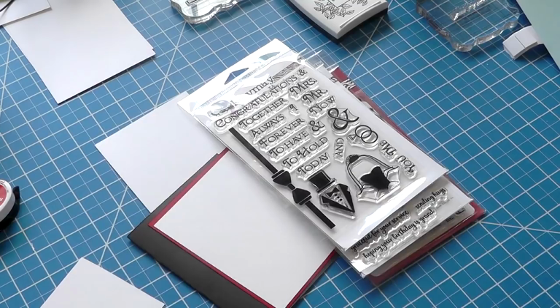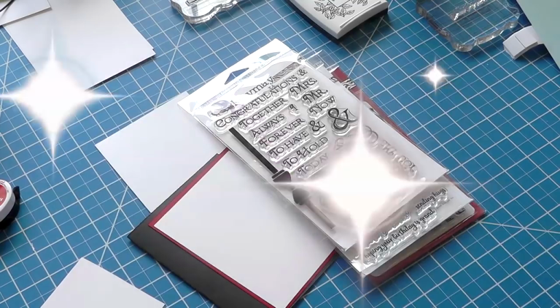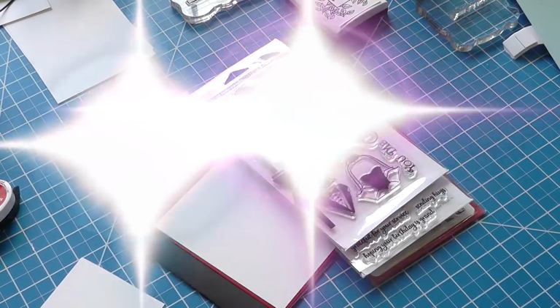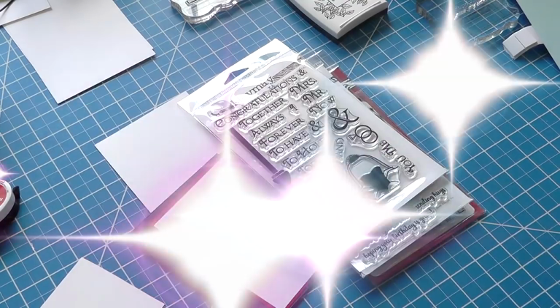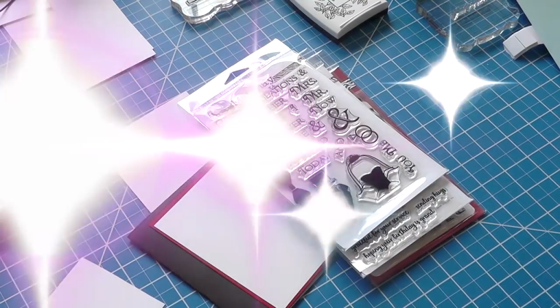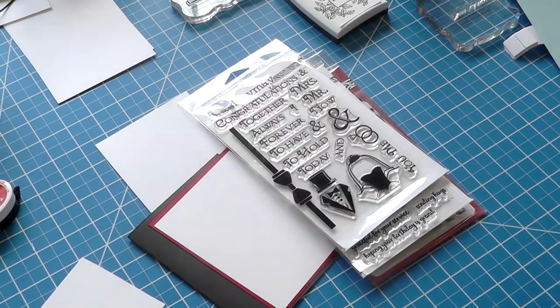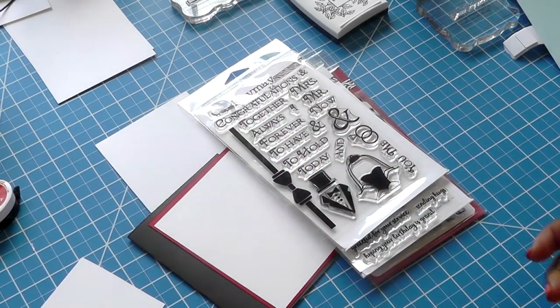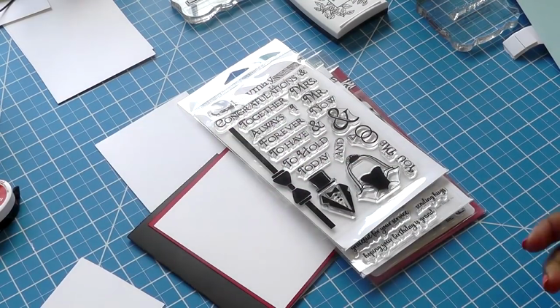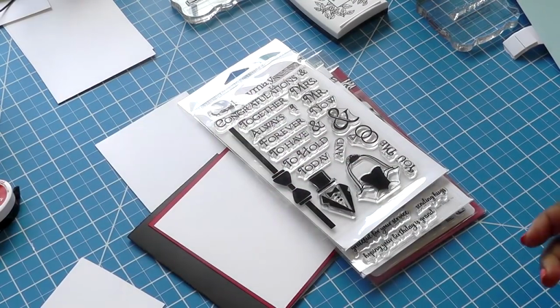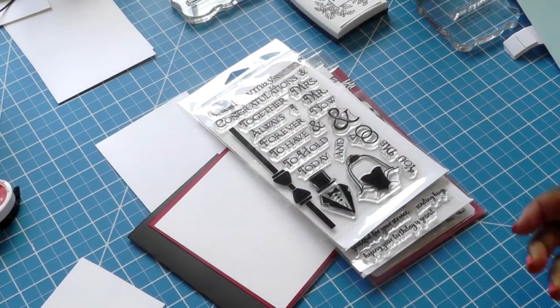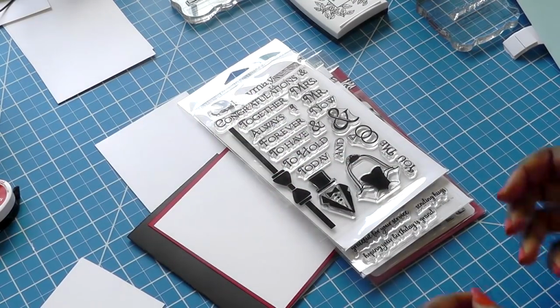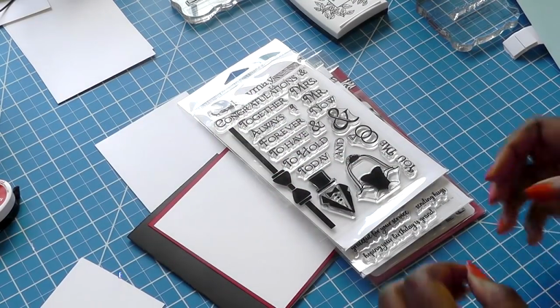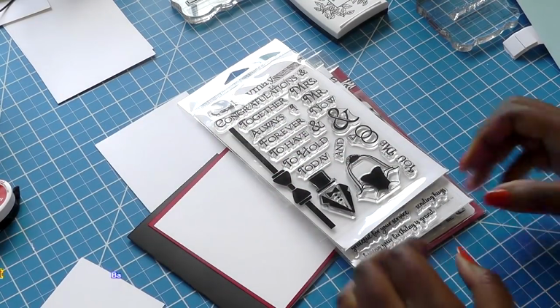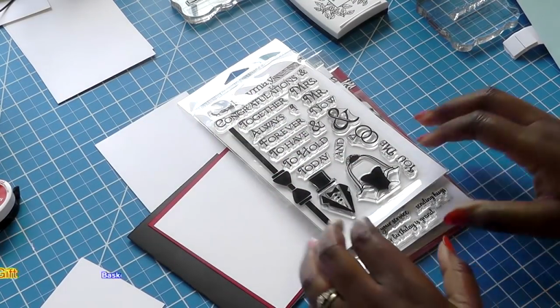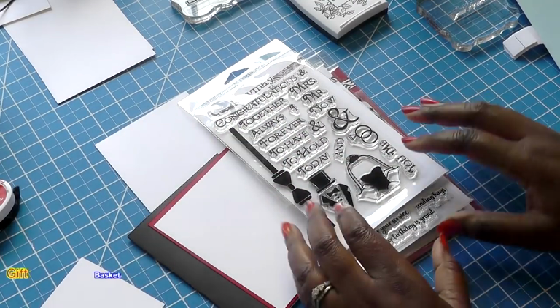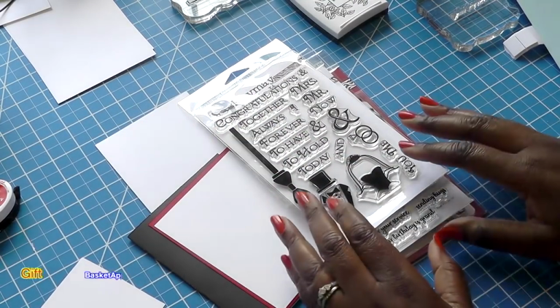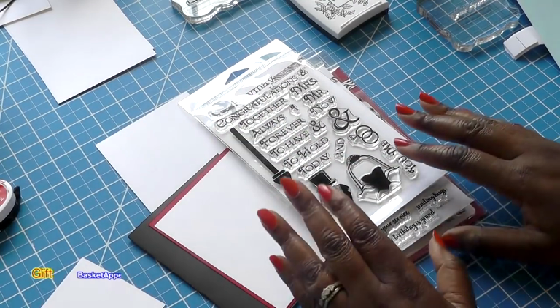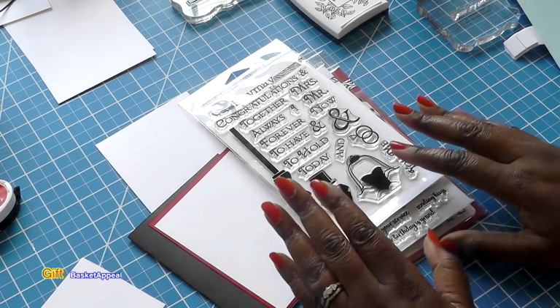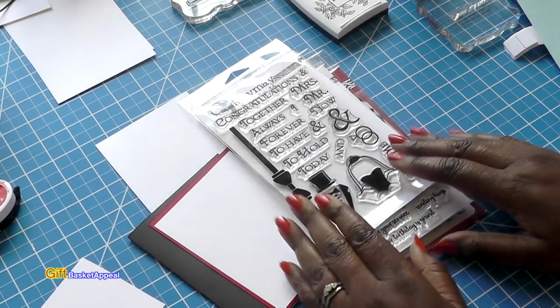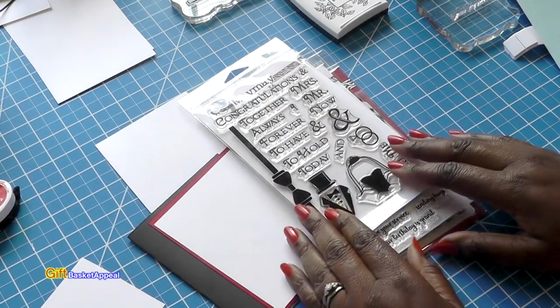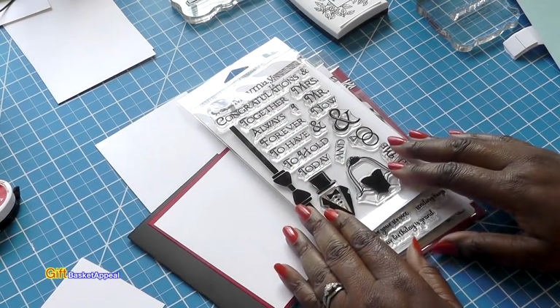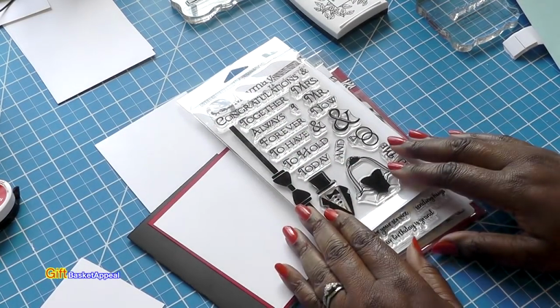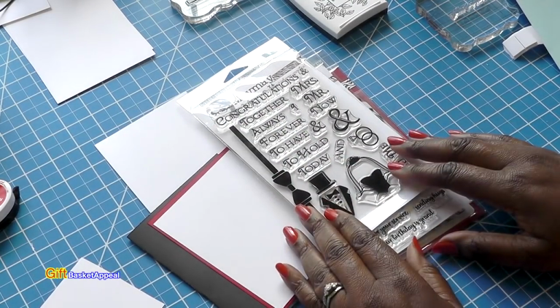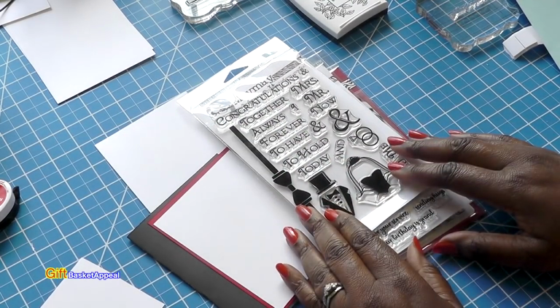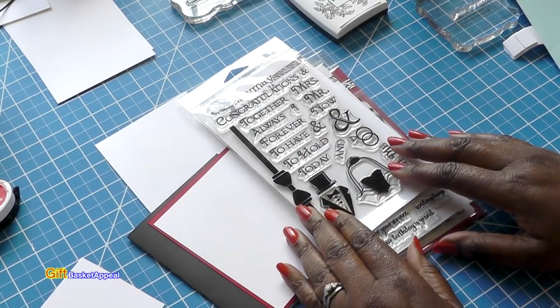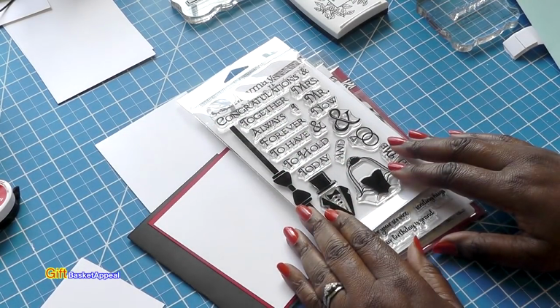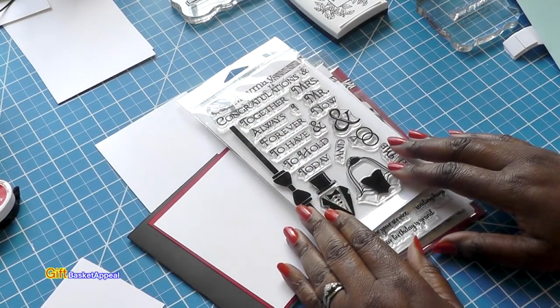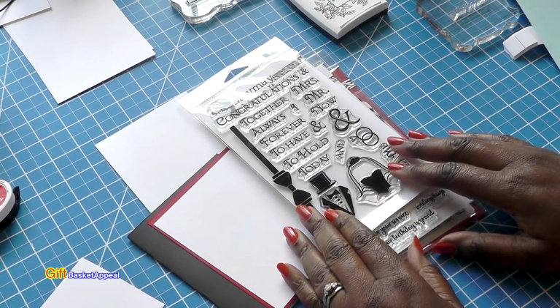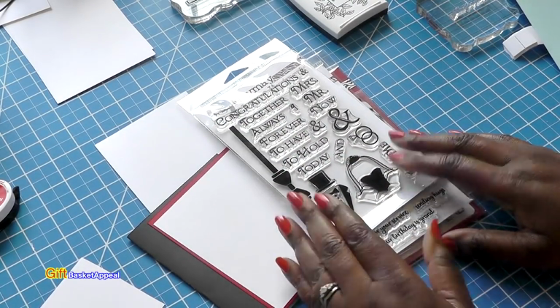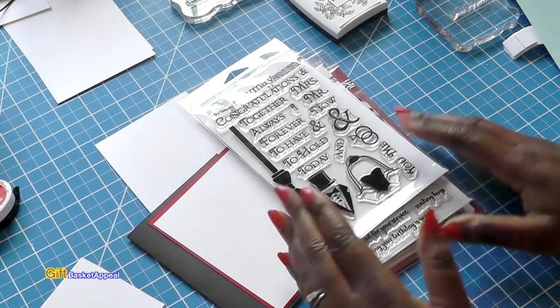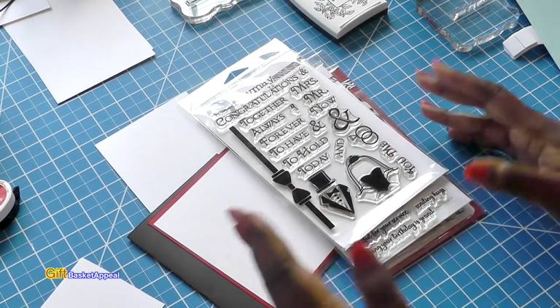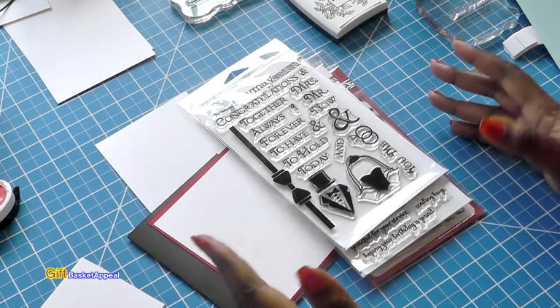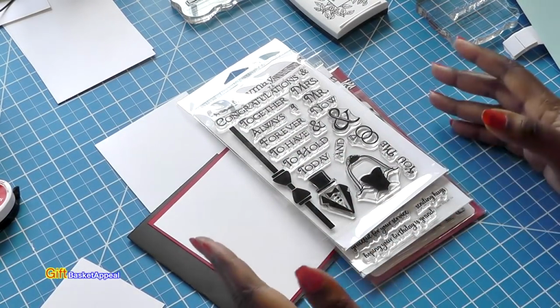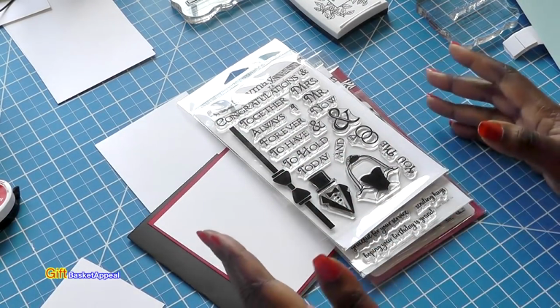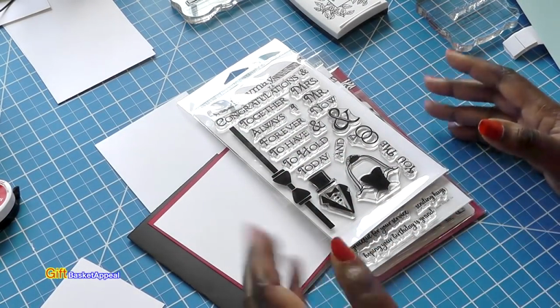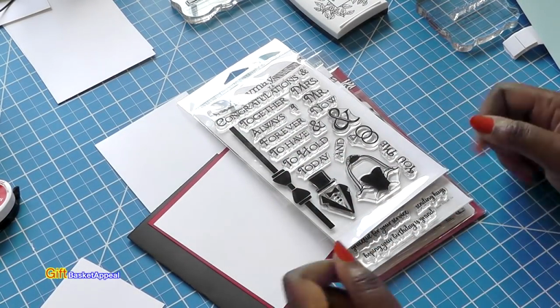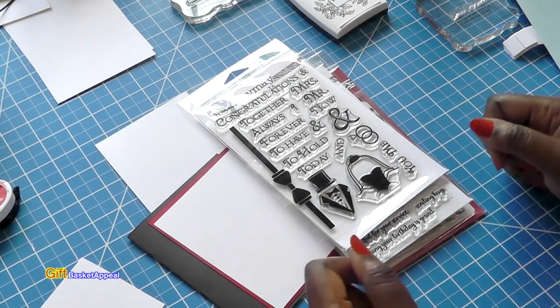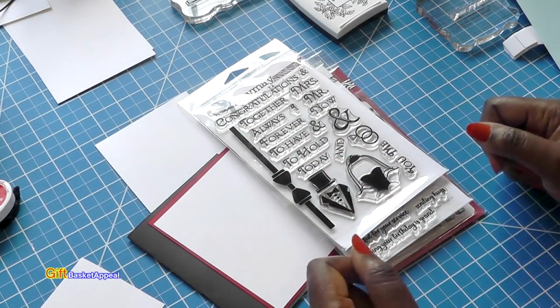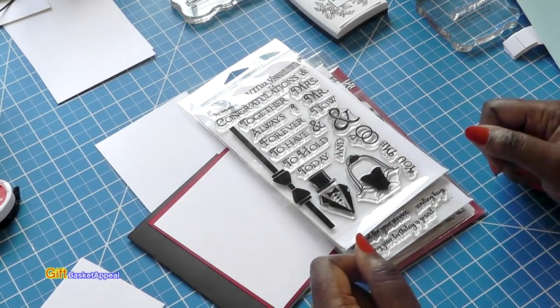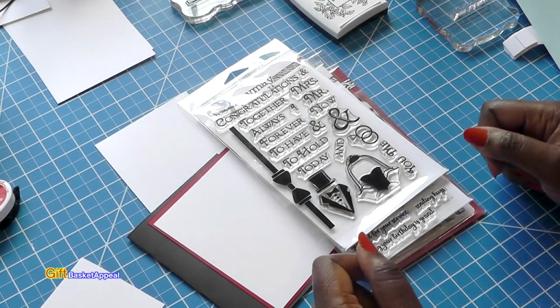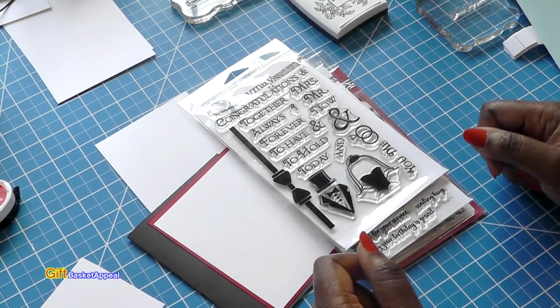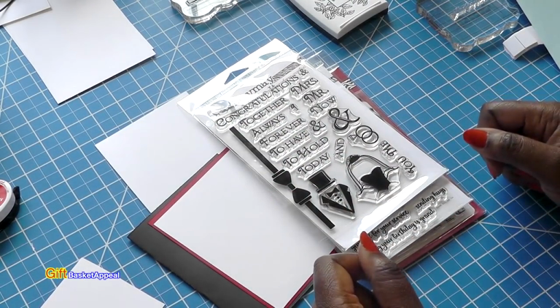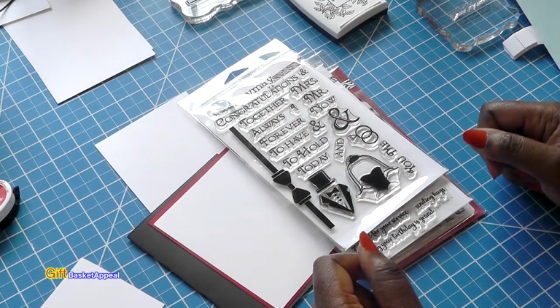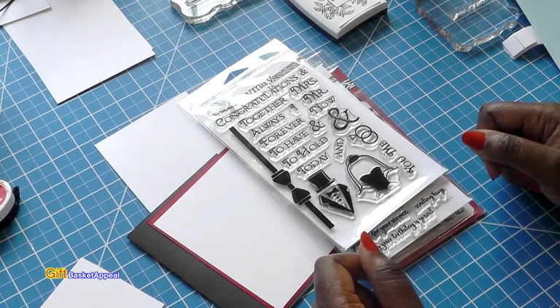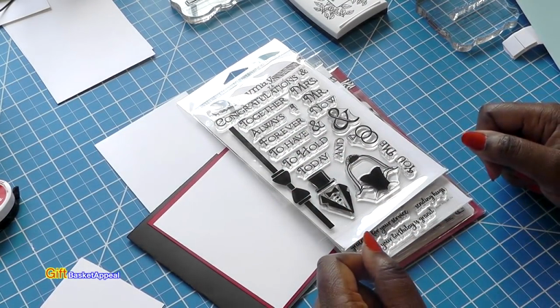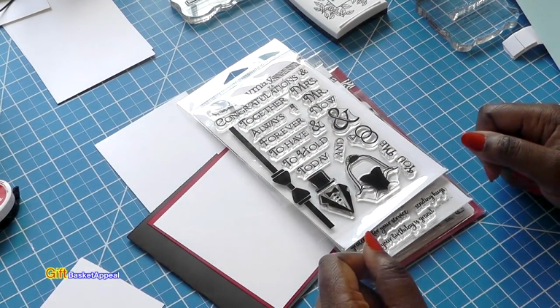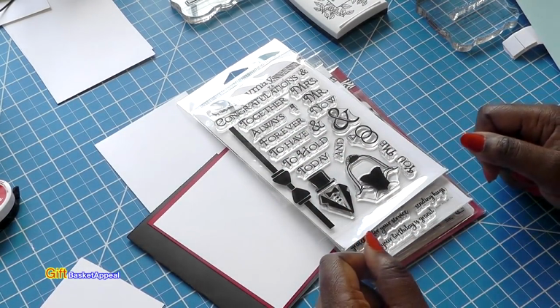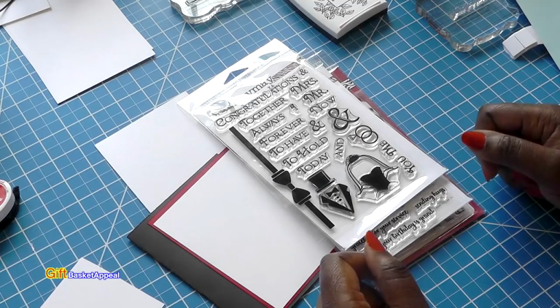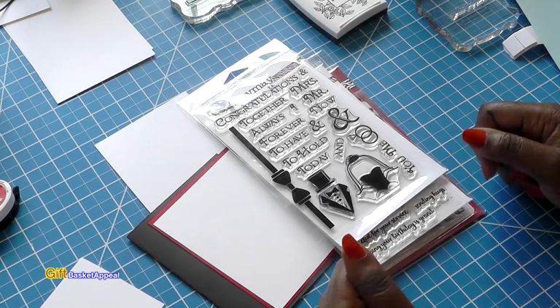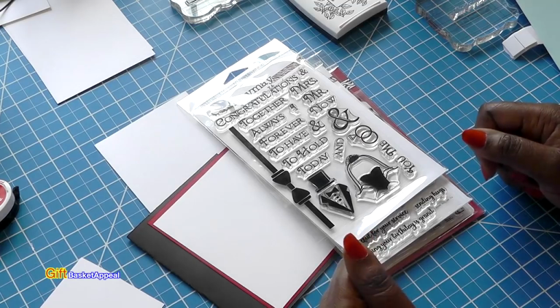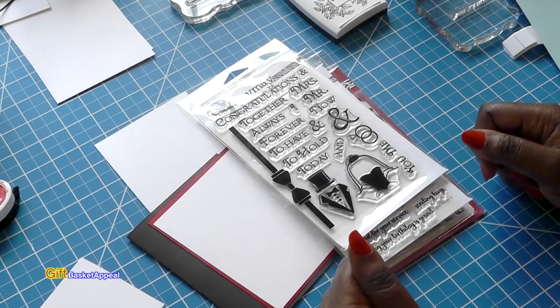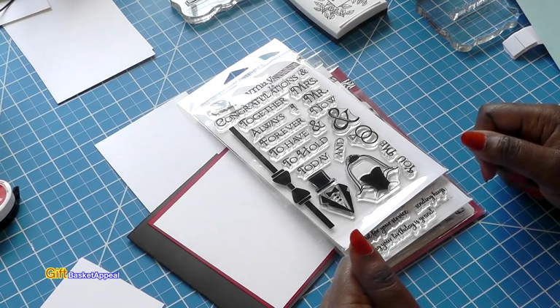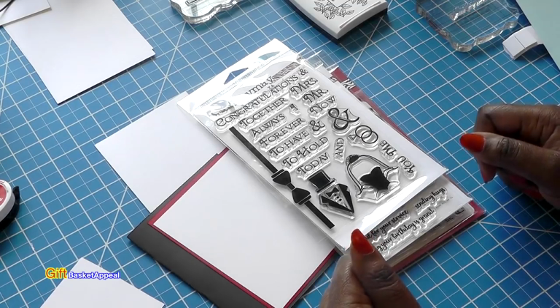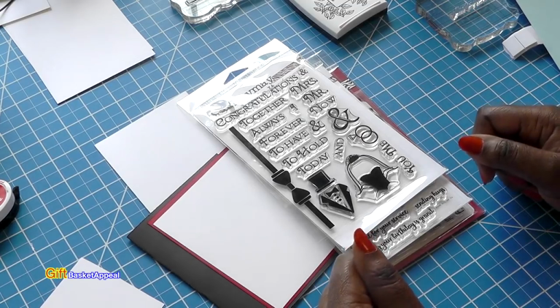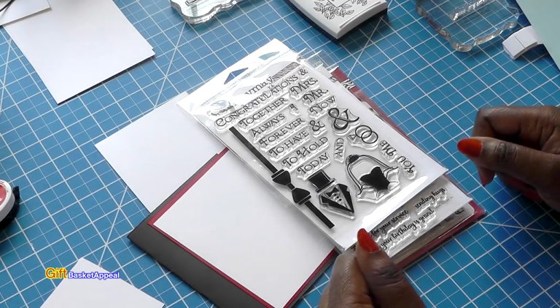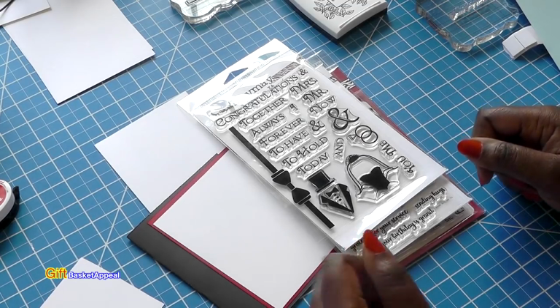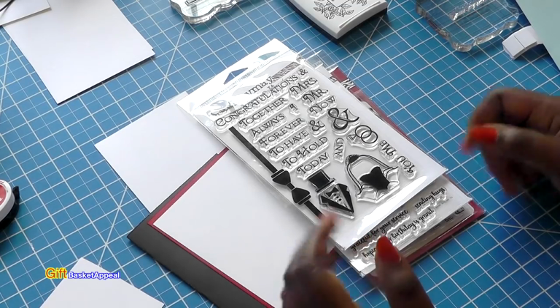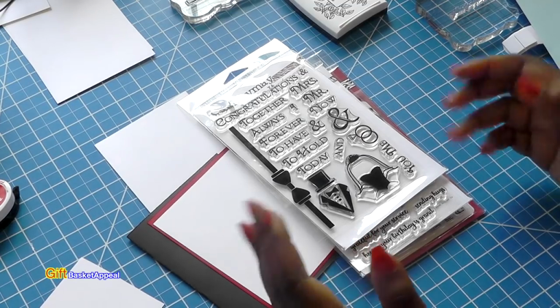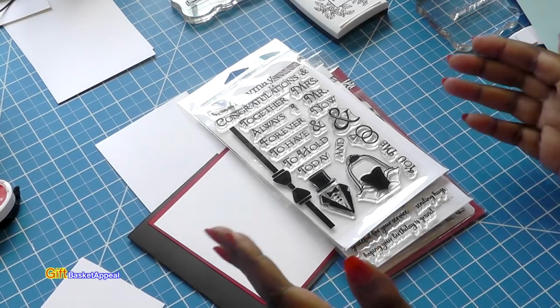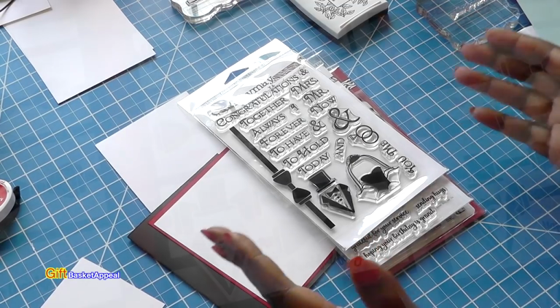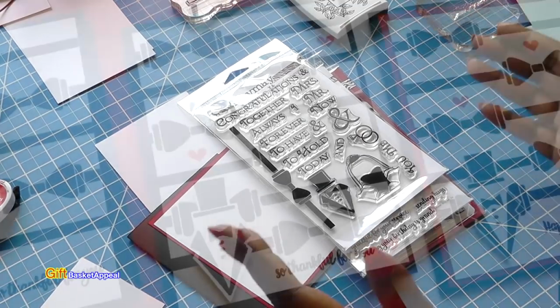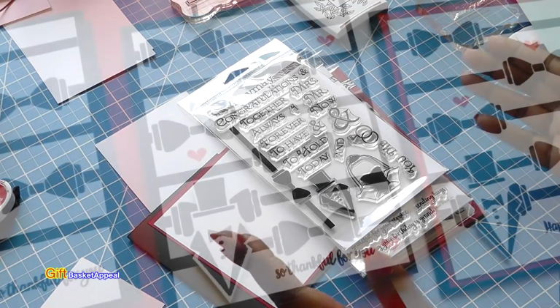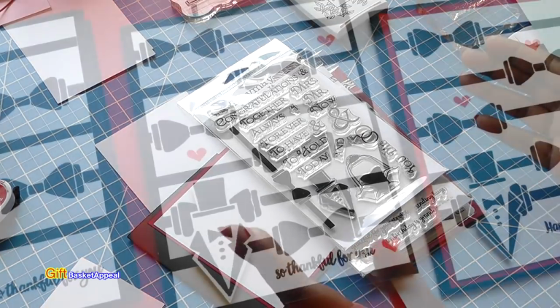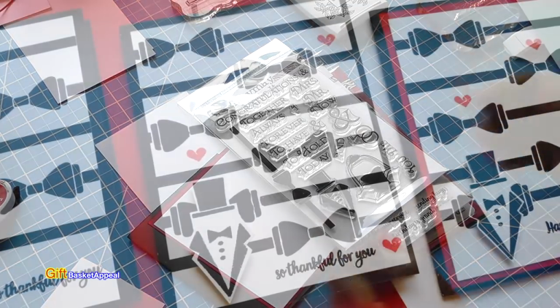Hi, this is Tracy from Gift Basket Appeal and today I'm doing a design team project for MayMay Made It.